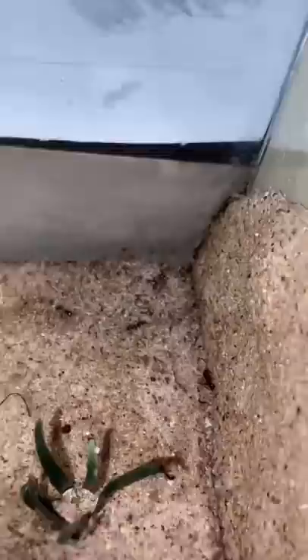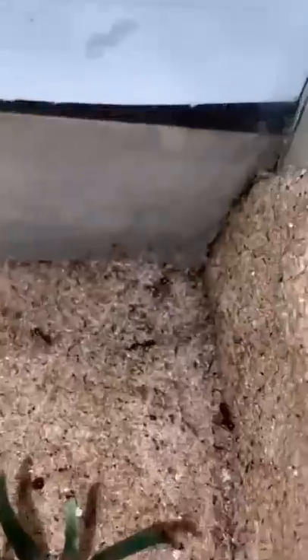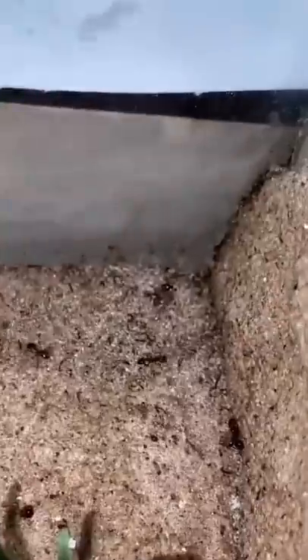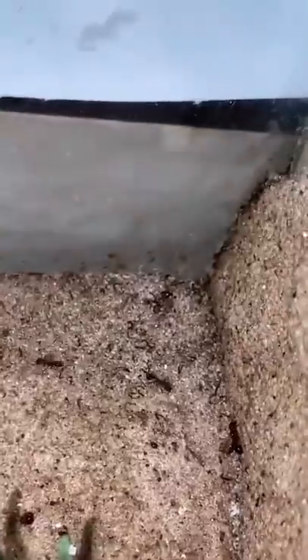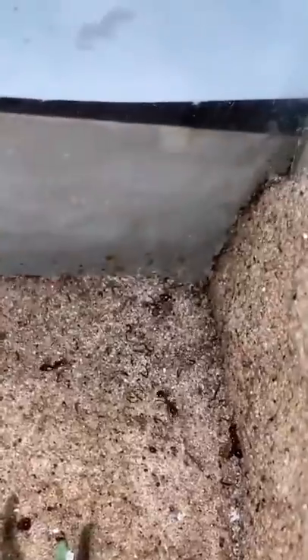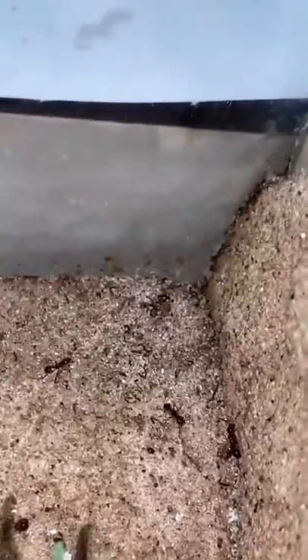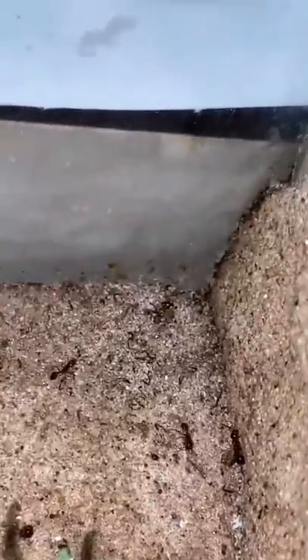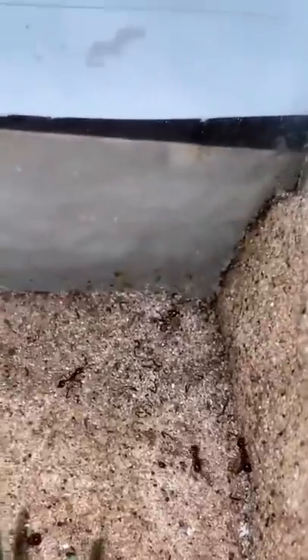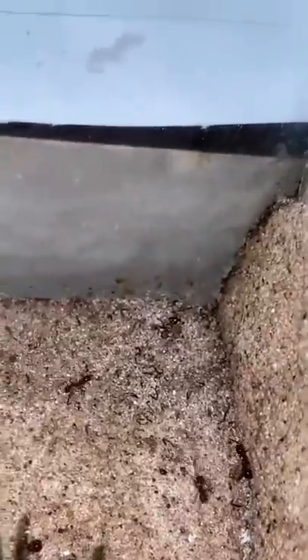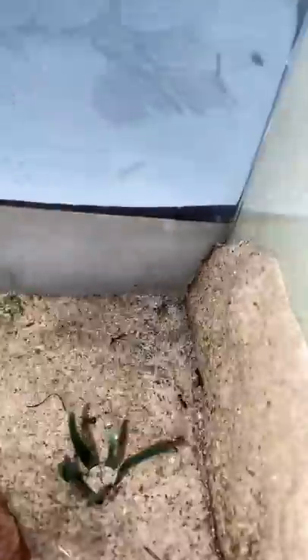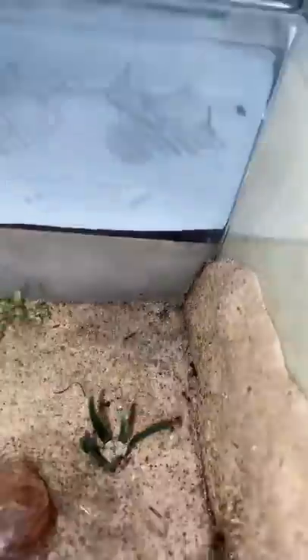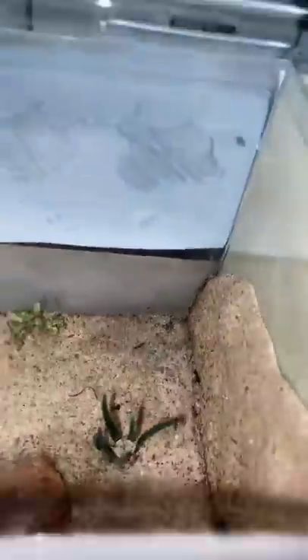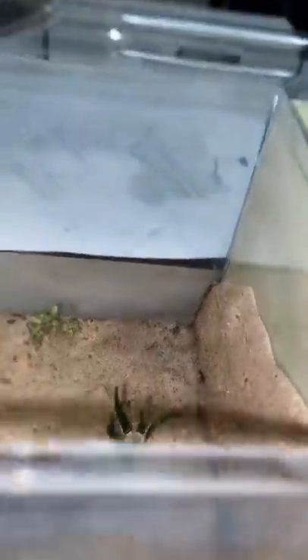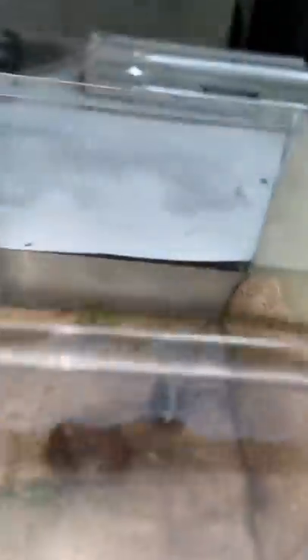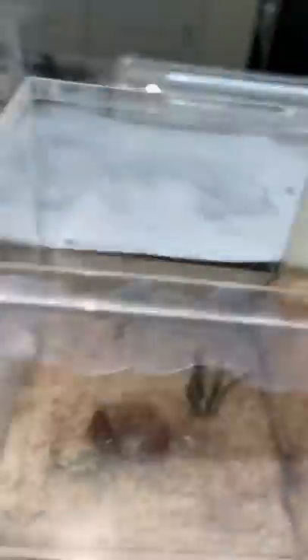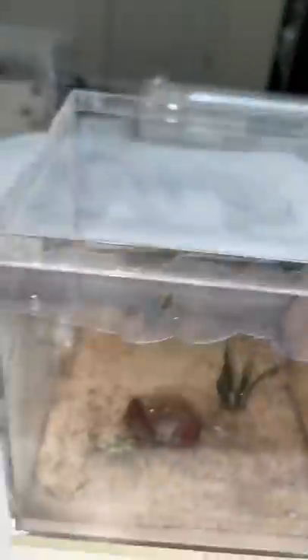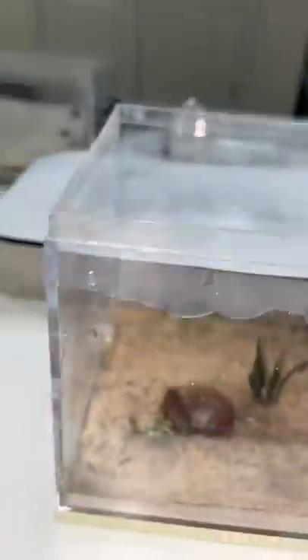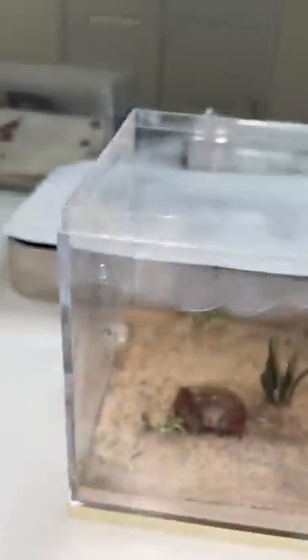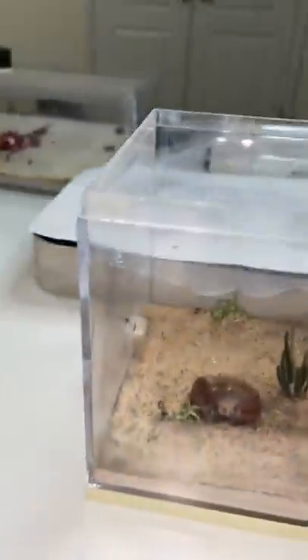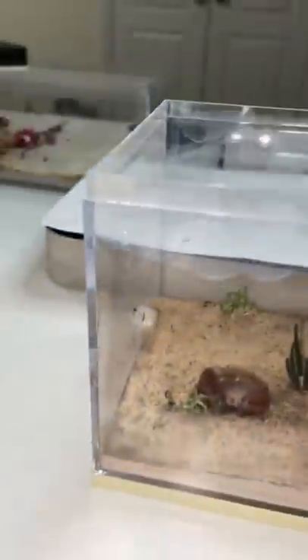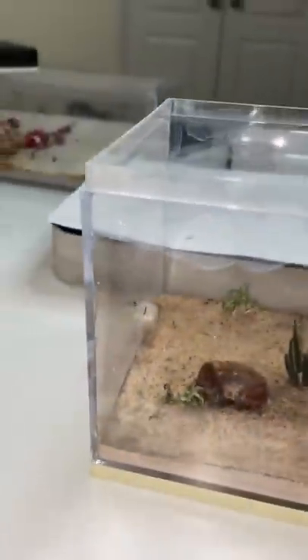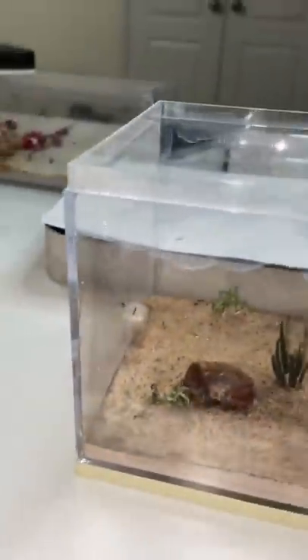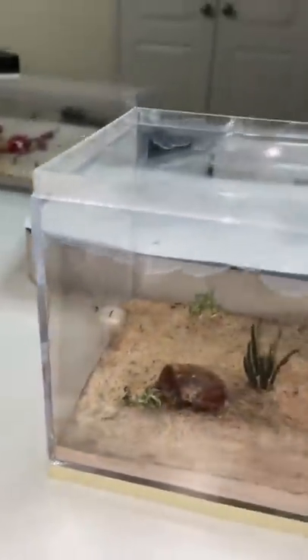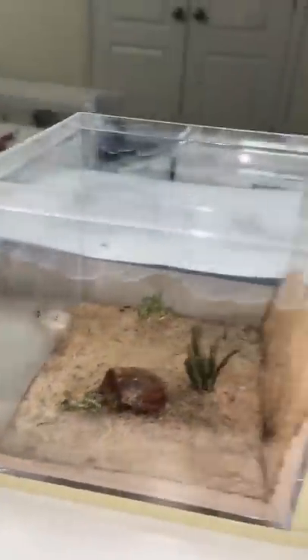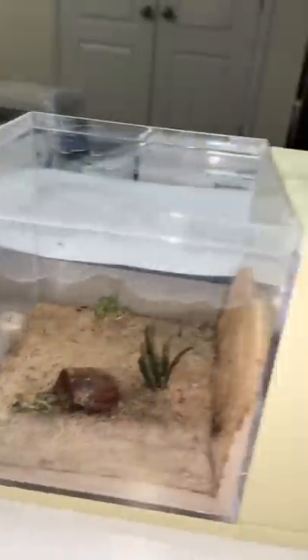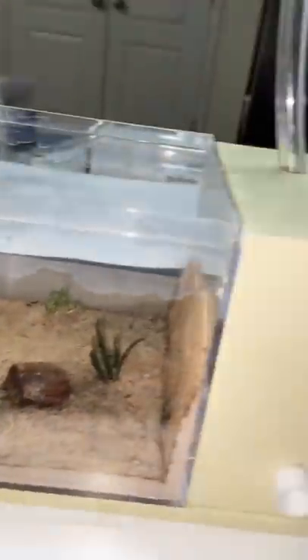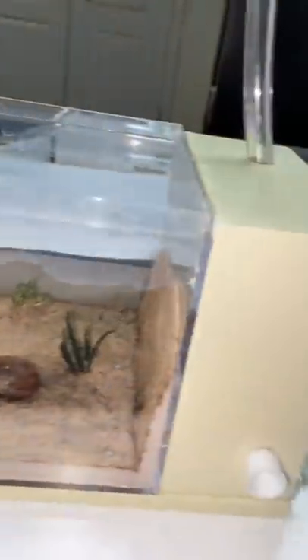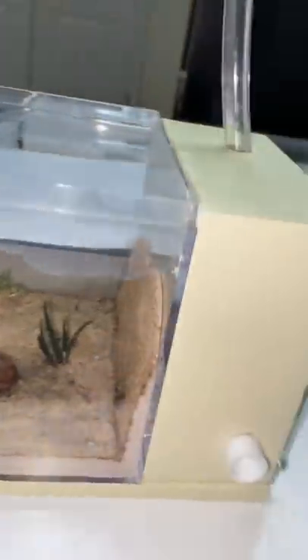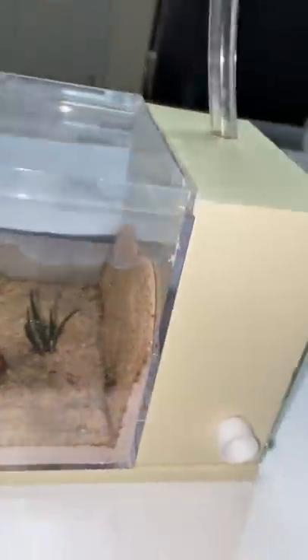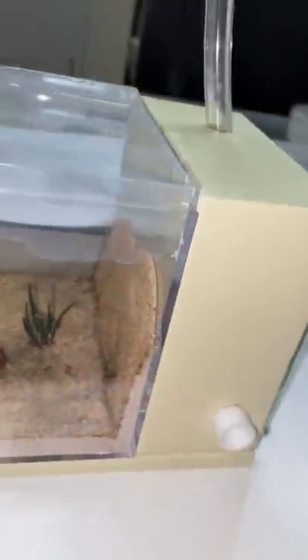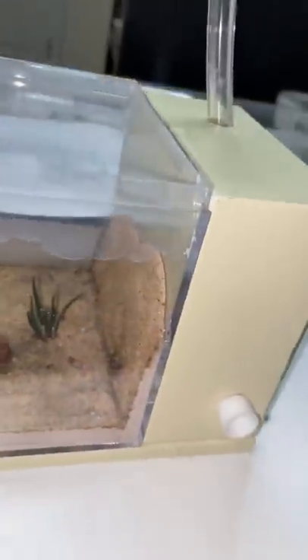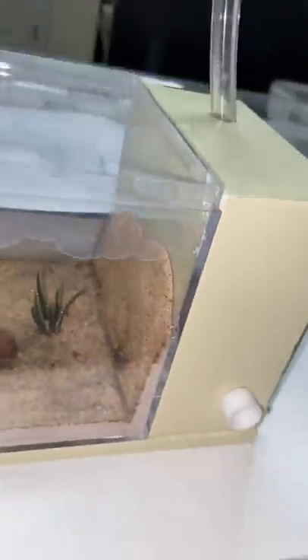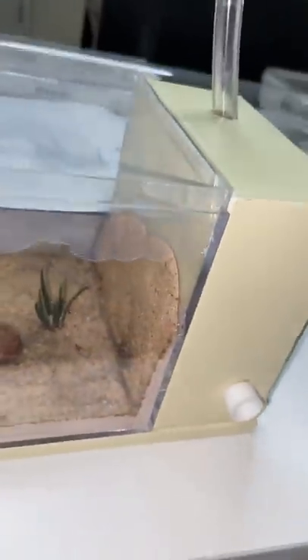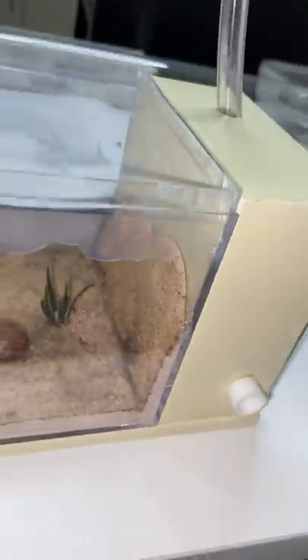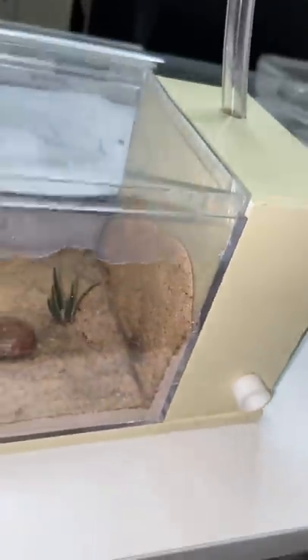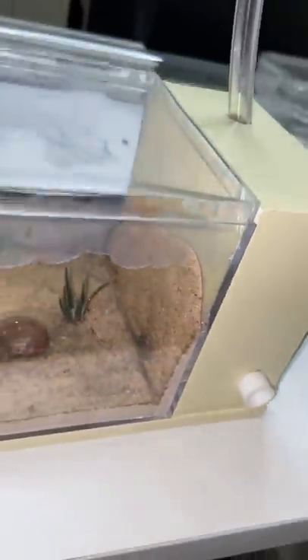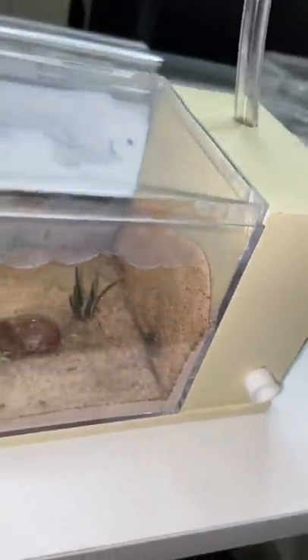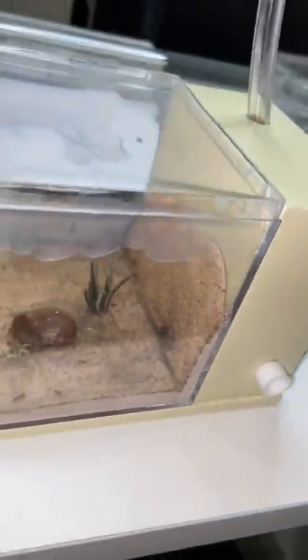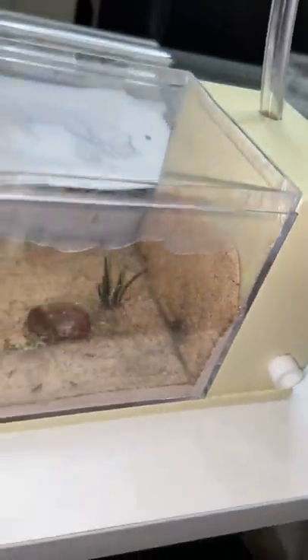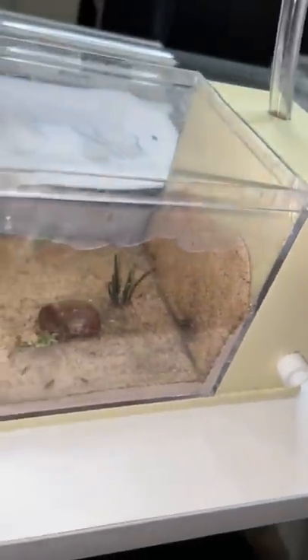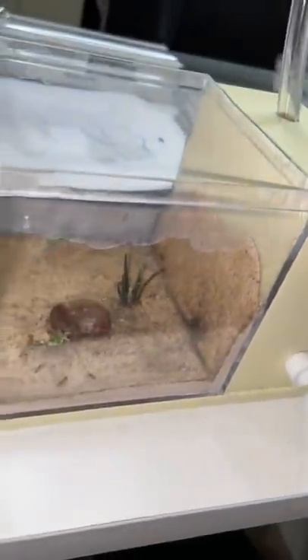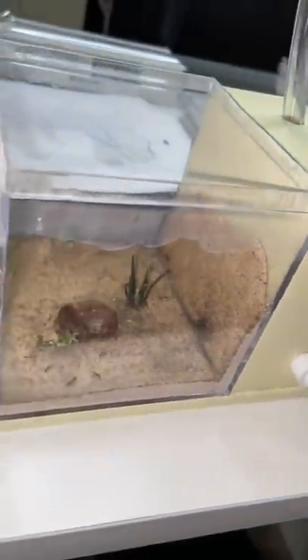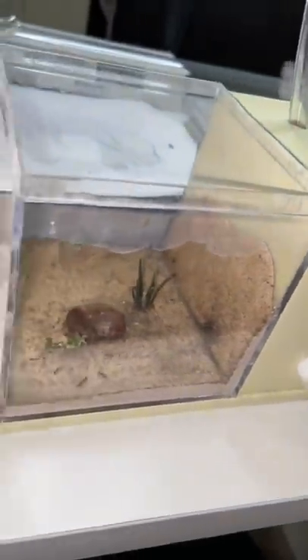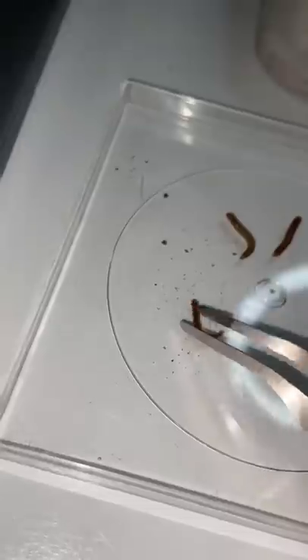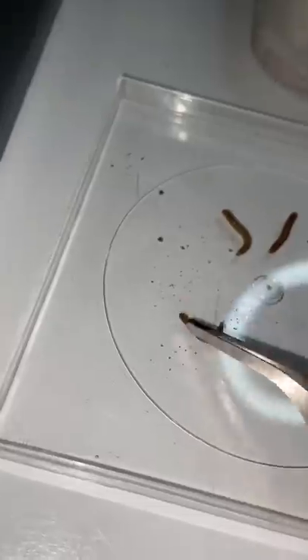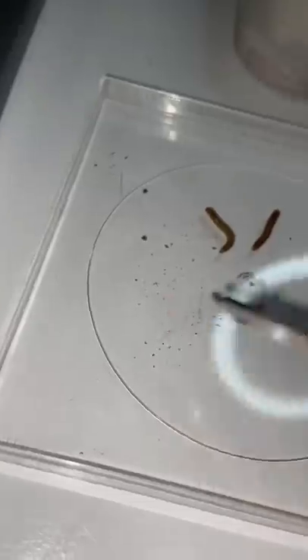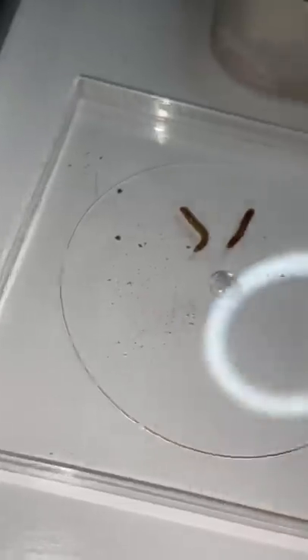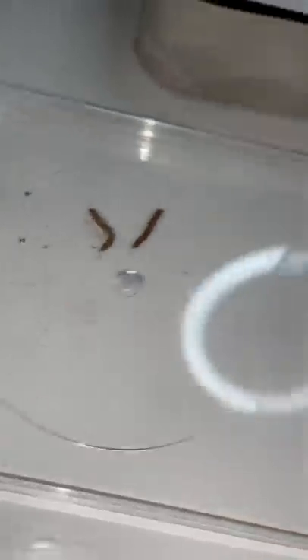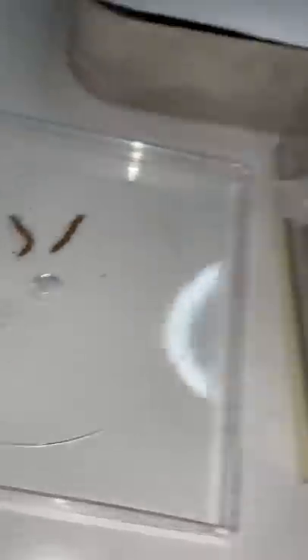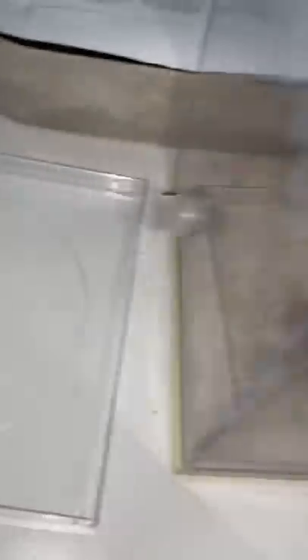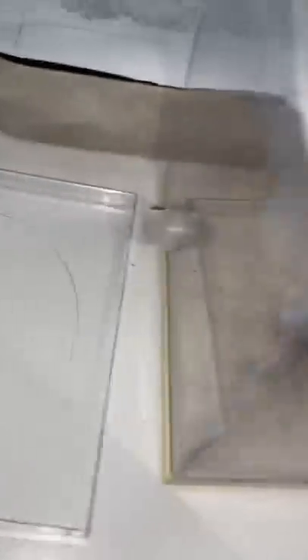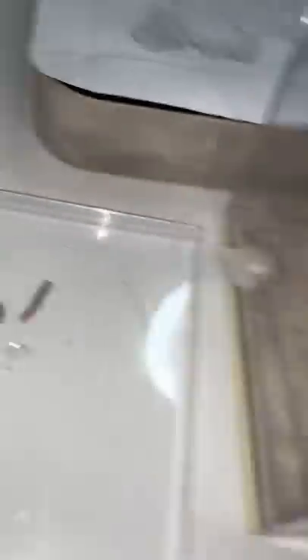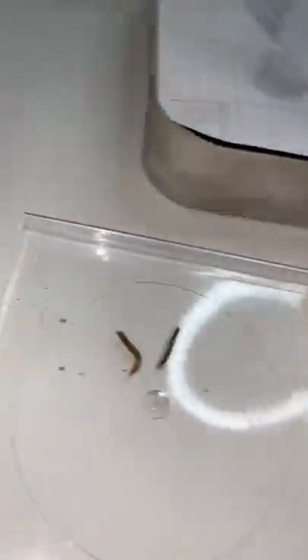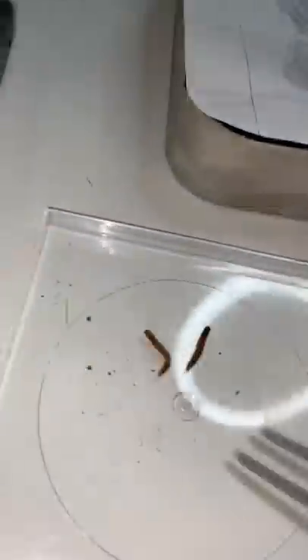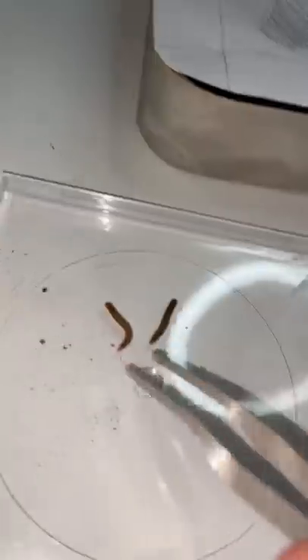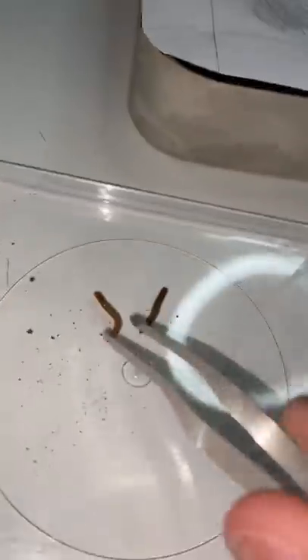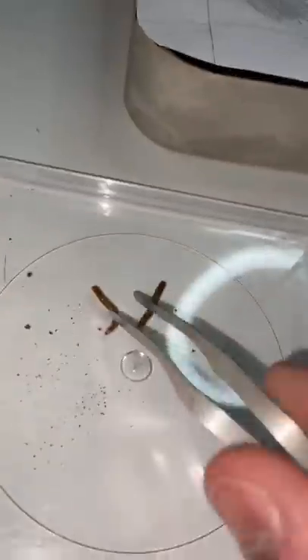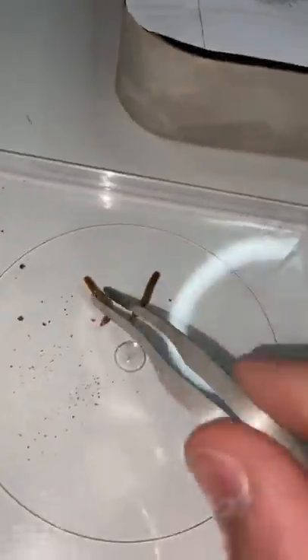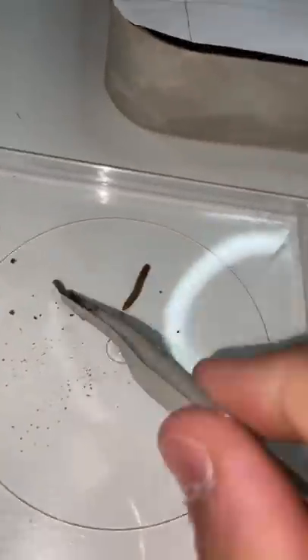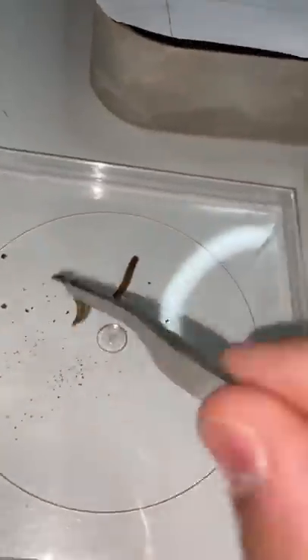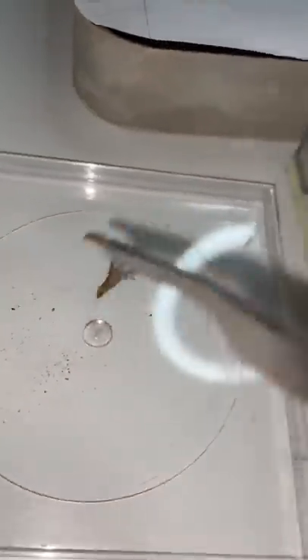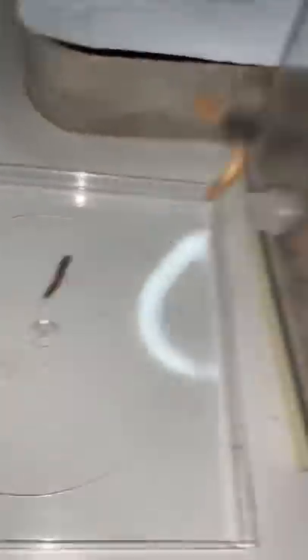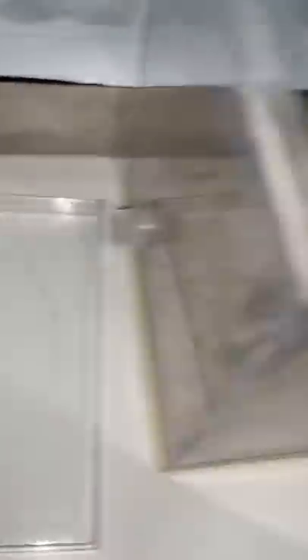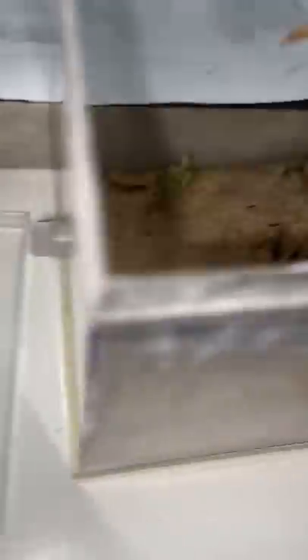After cleaning my fire ants' Outworld and letting their Fluon dry, I think it's time that we get them some food. These three fresh mealworms should do the trick for now.